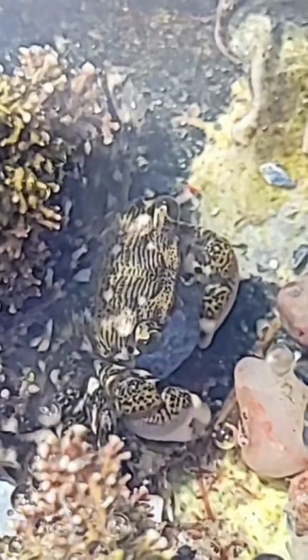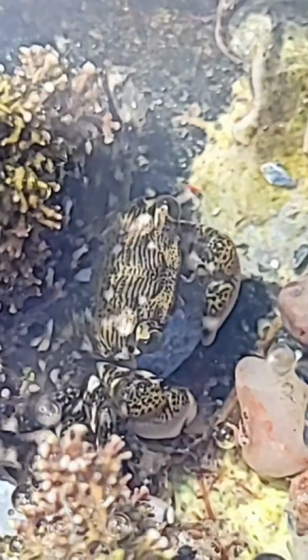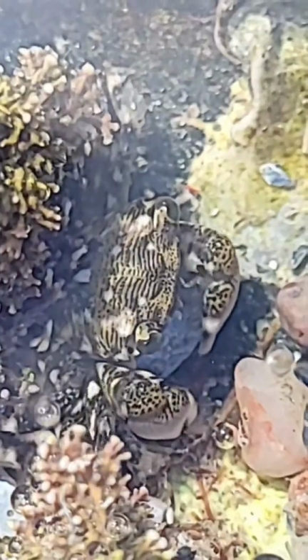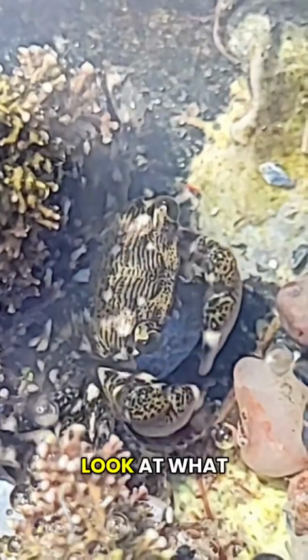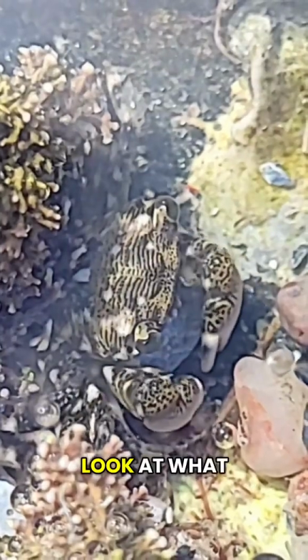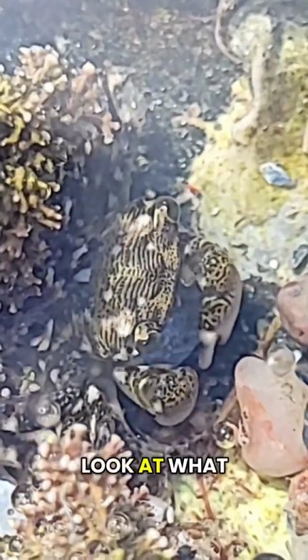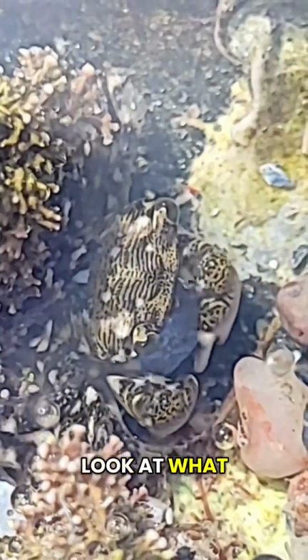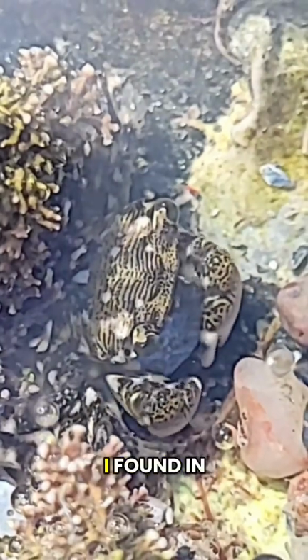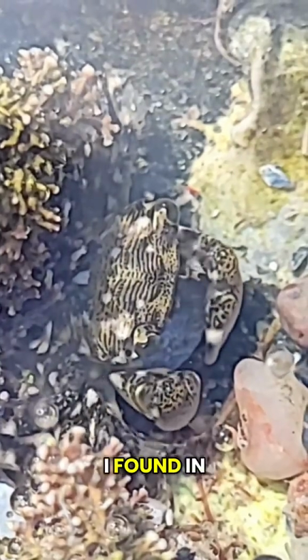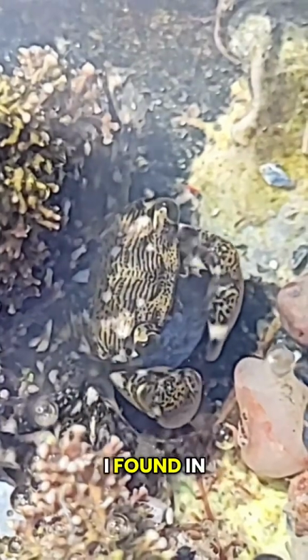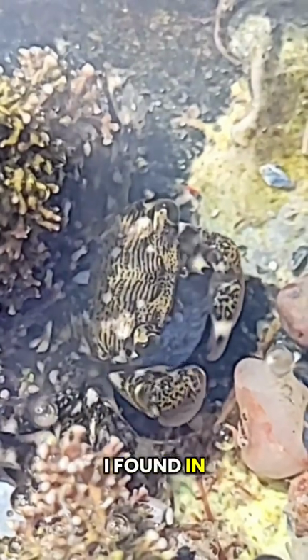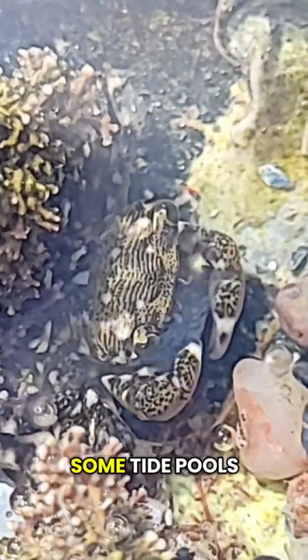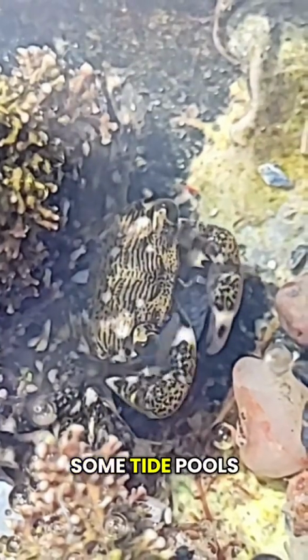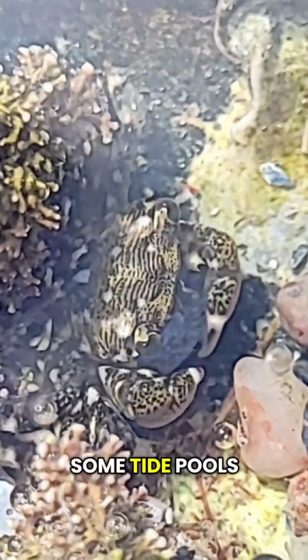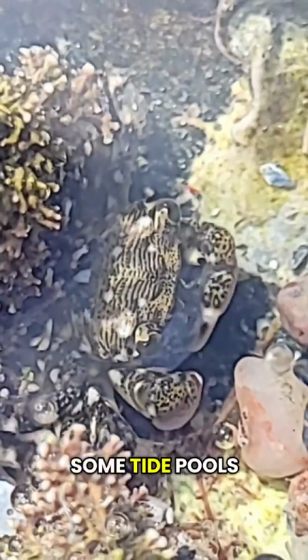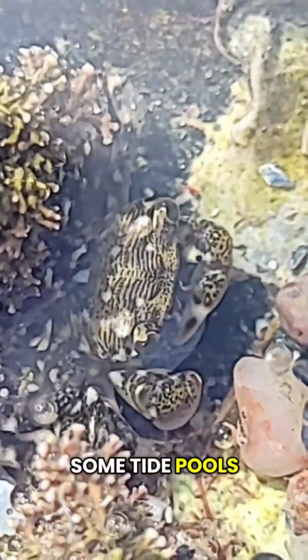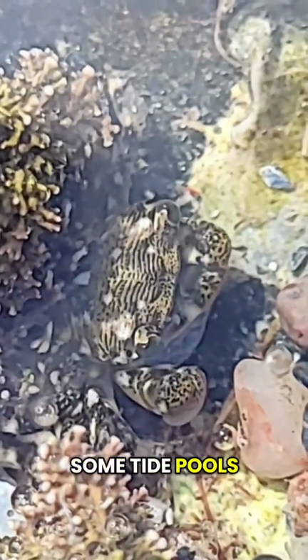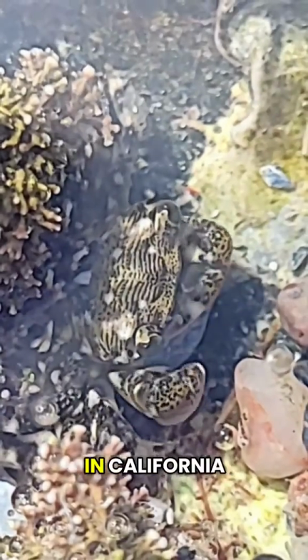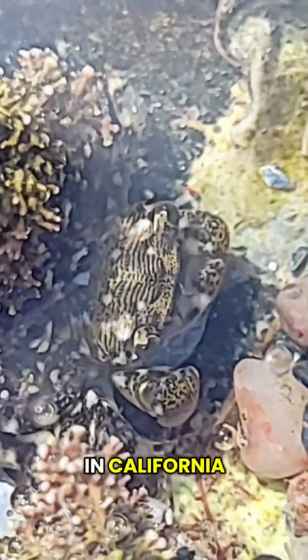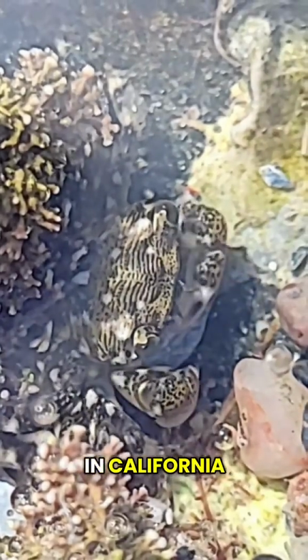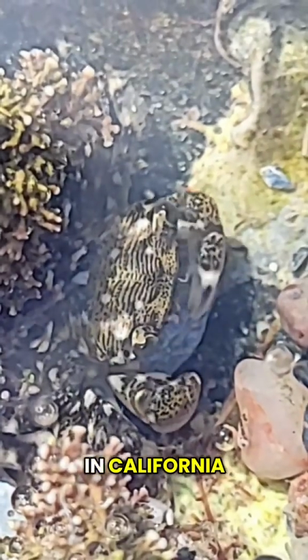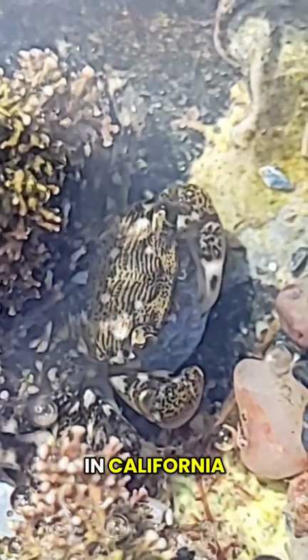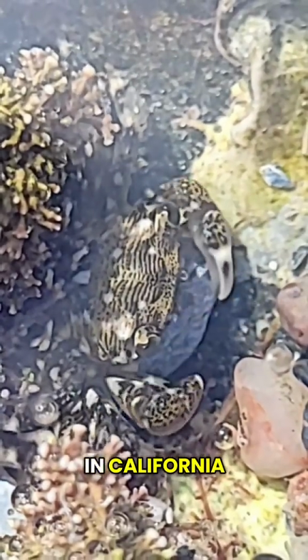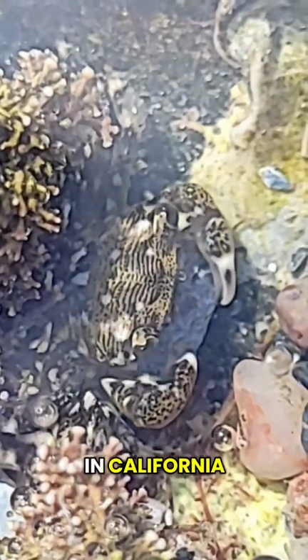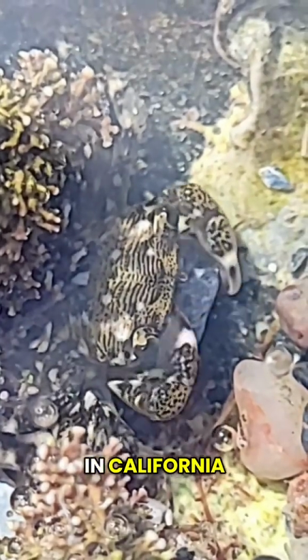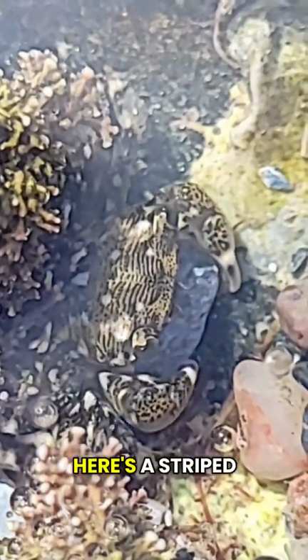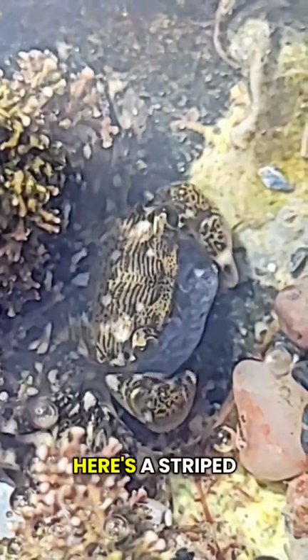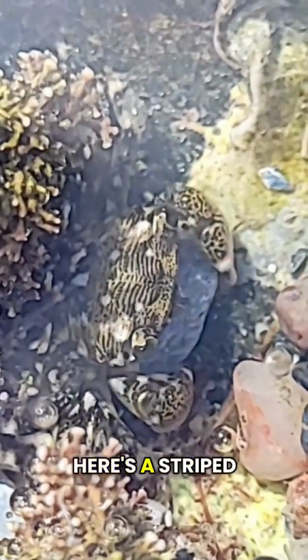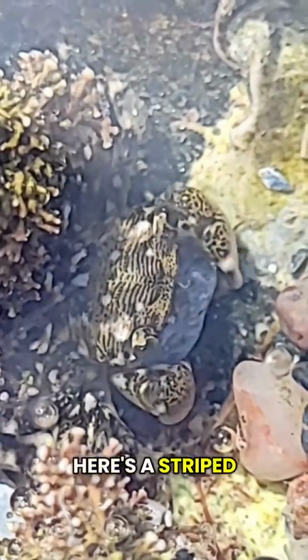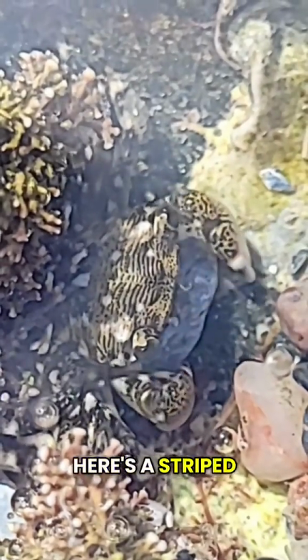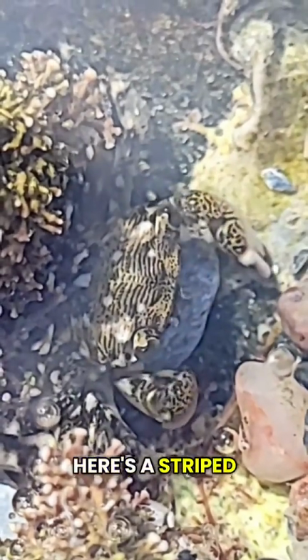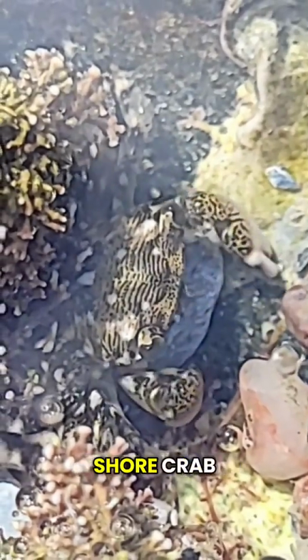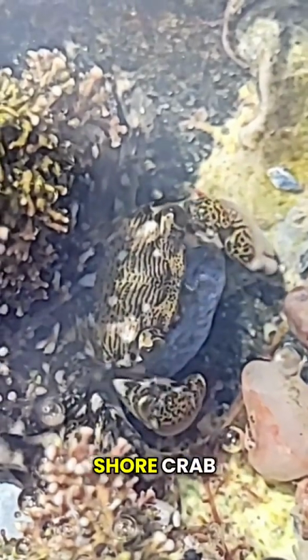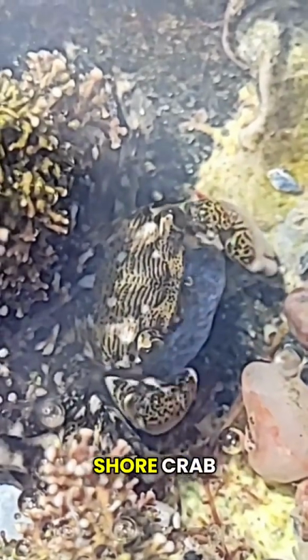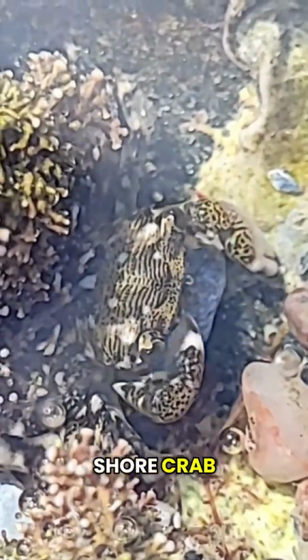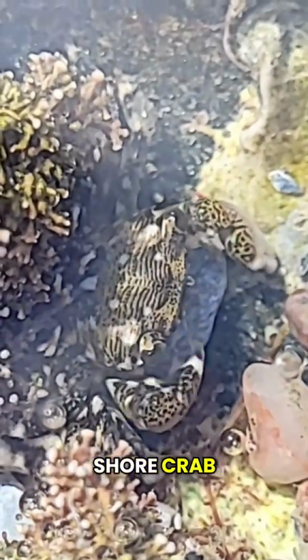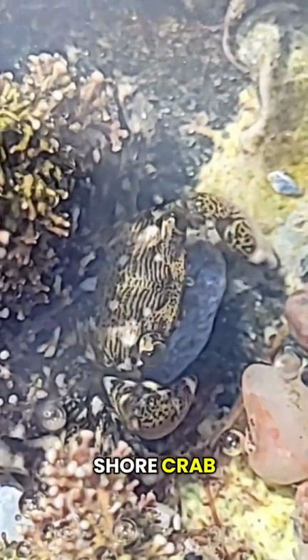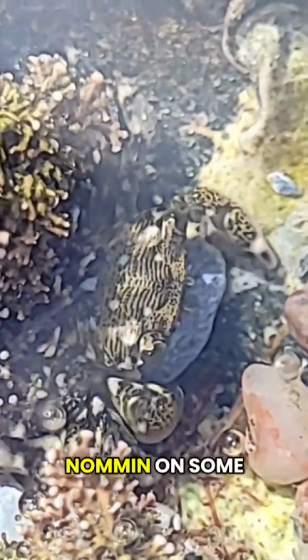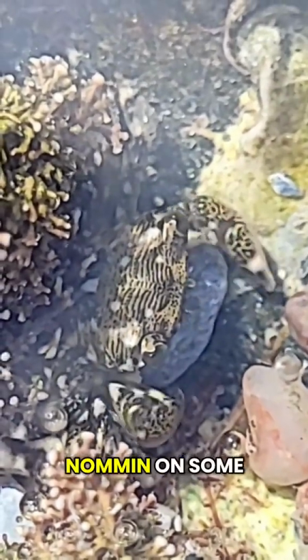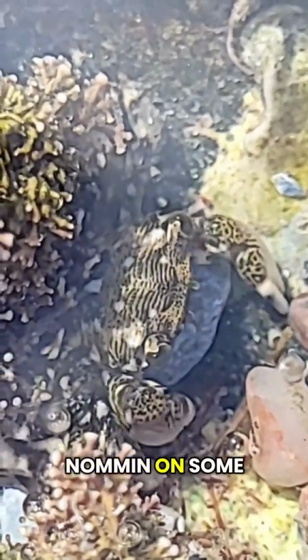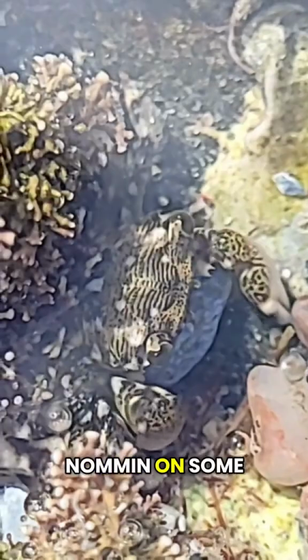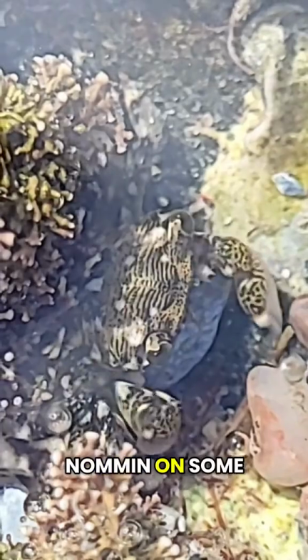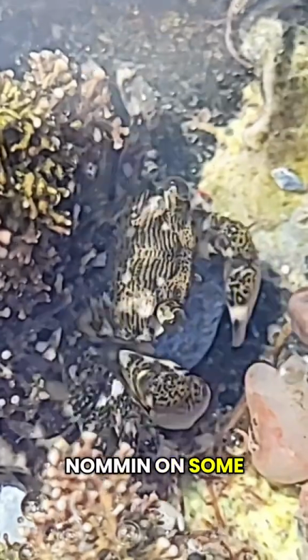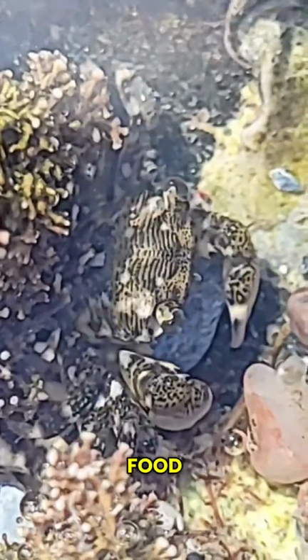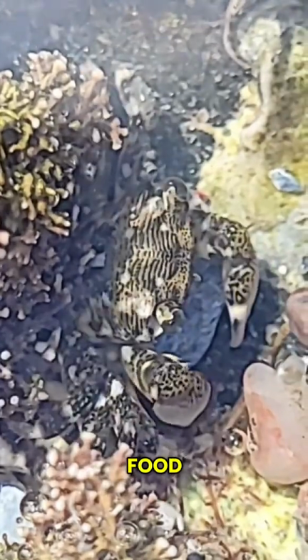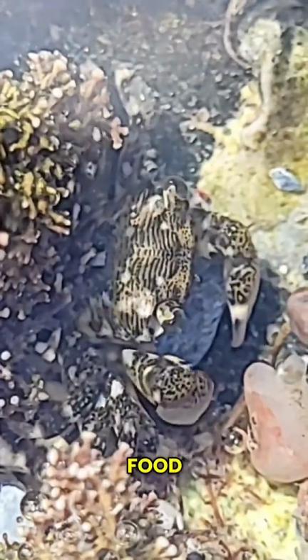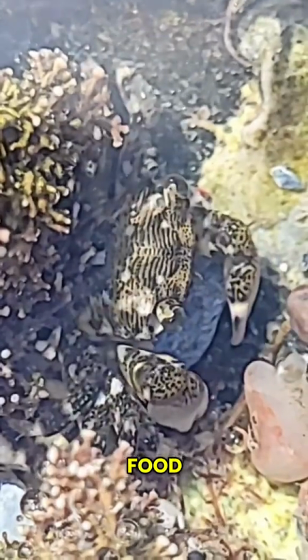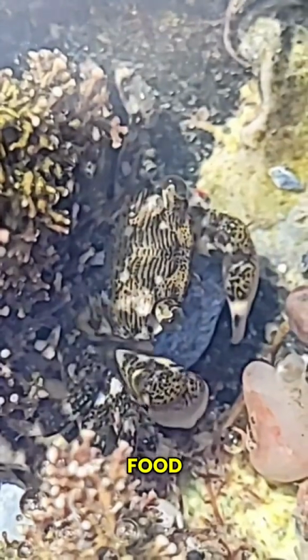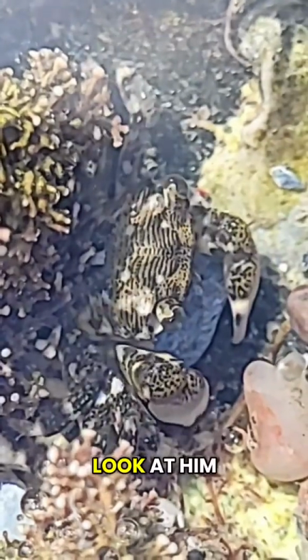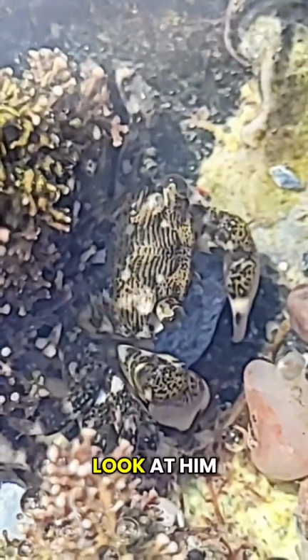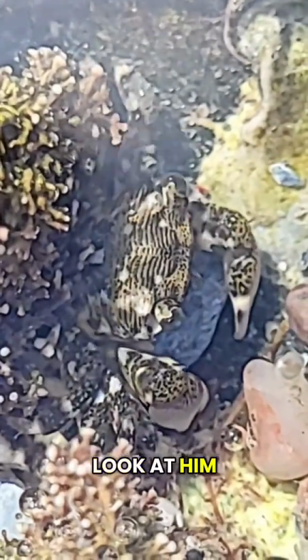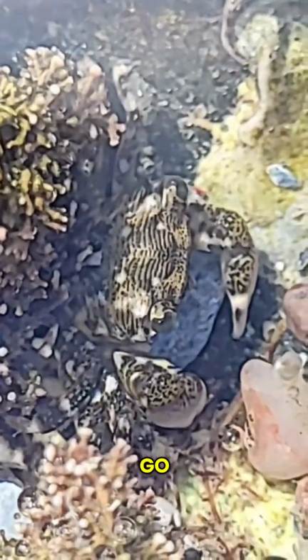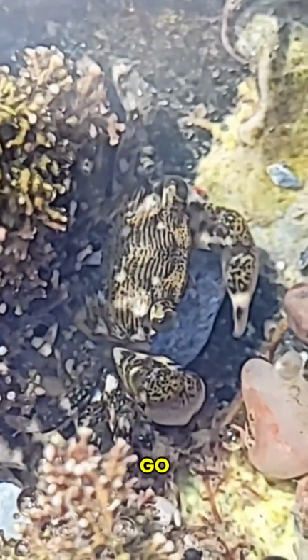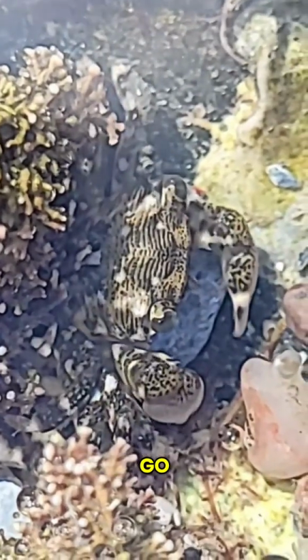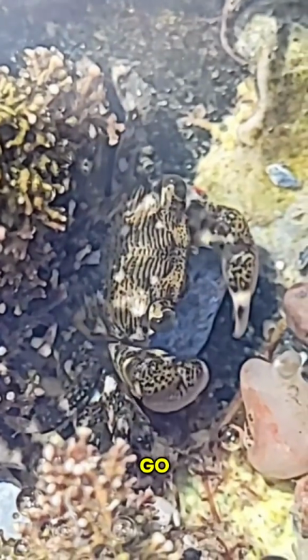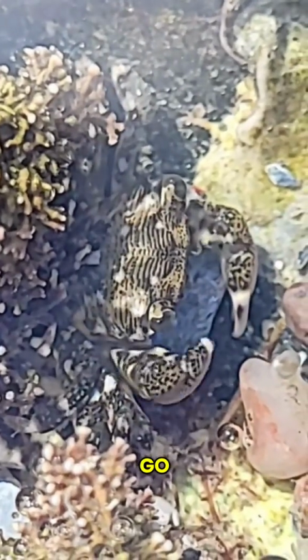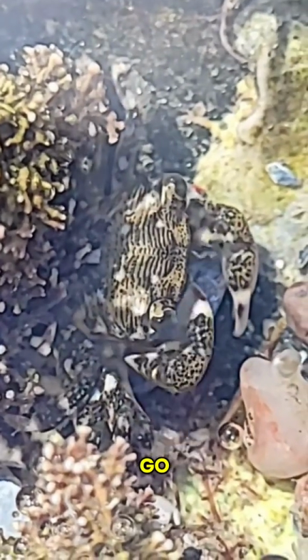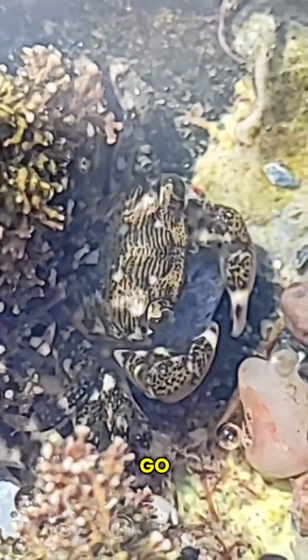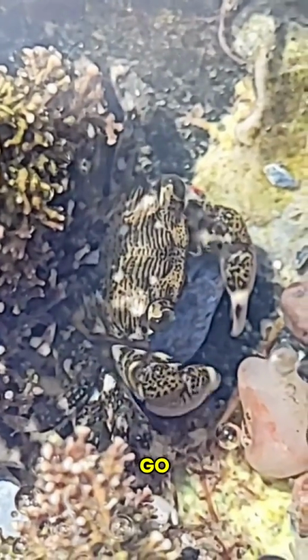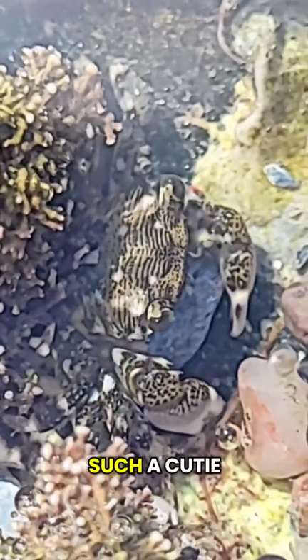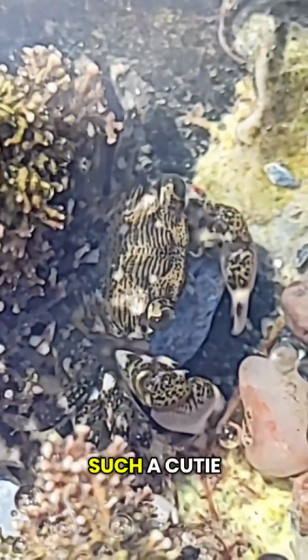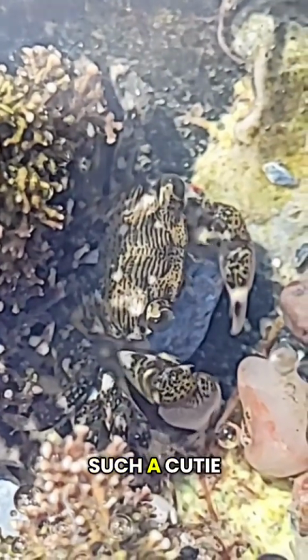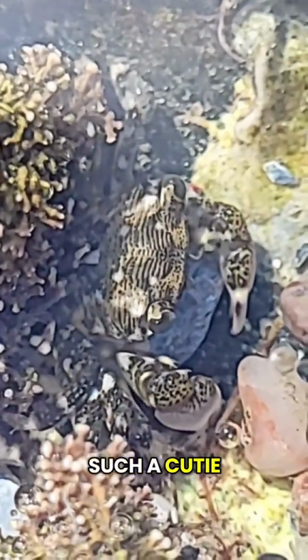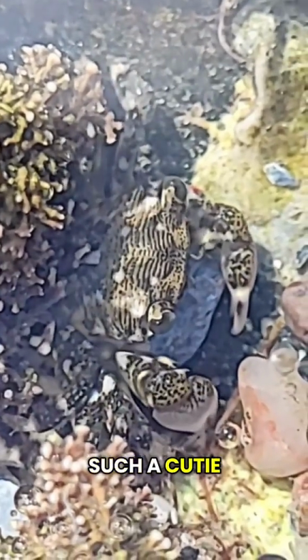Look at what I found in some tide pools in California. Here's a striped shore crab nomming on some food. Look at him go! Such a cutie.